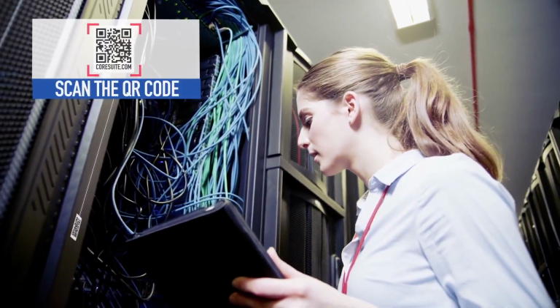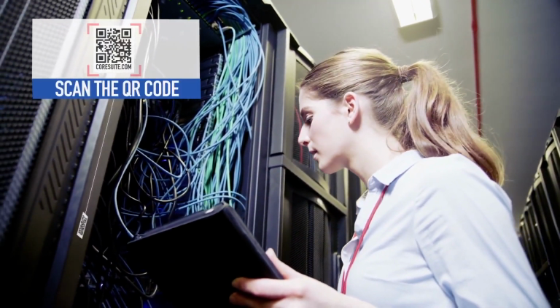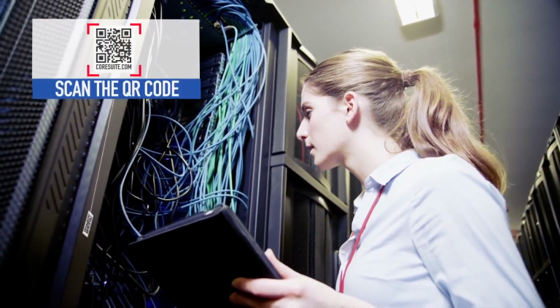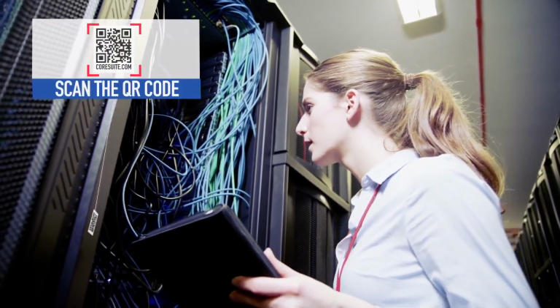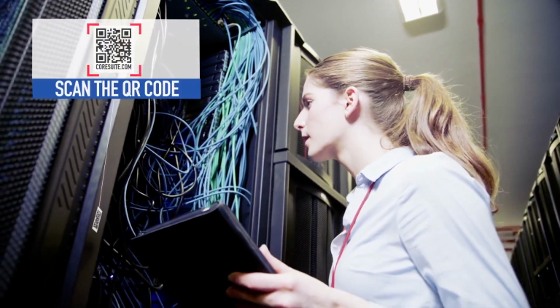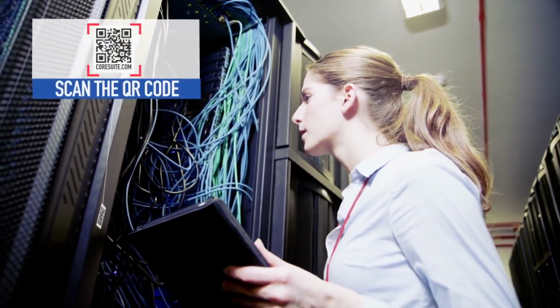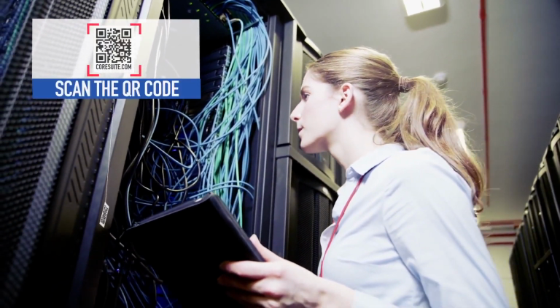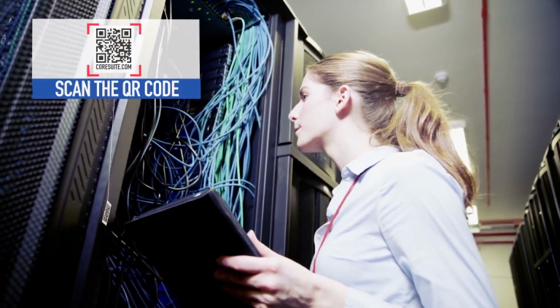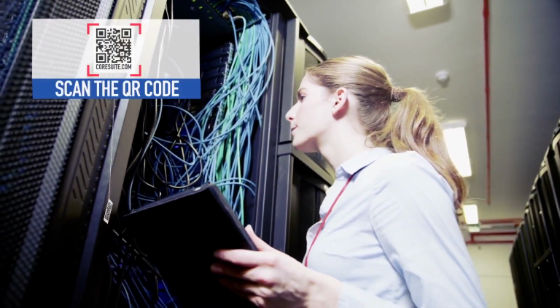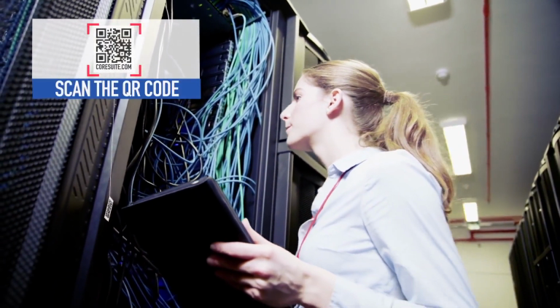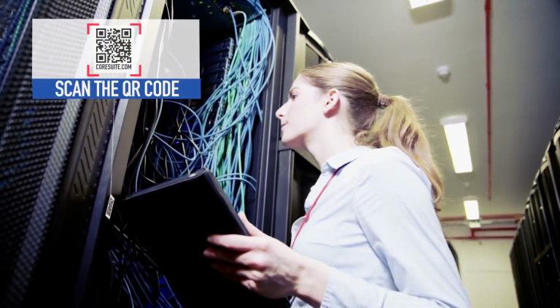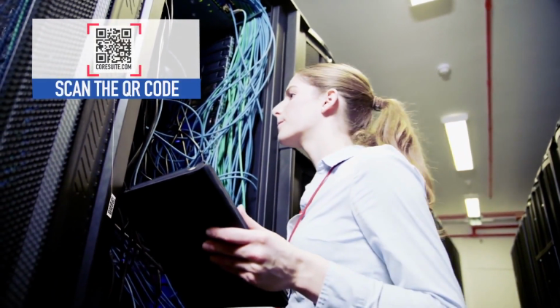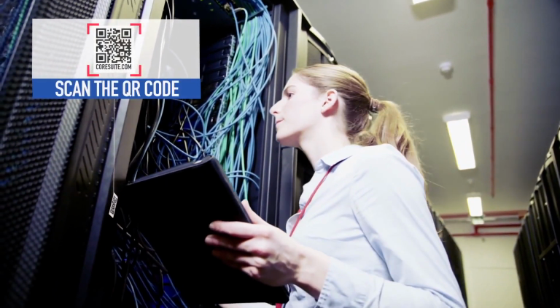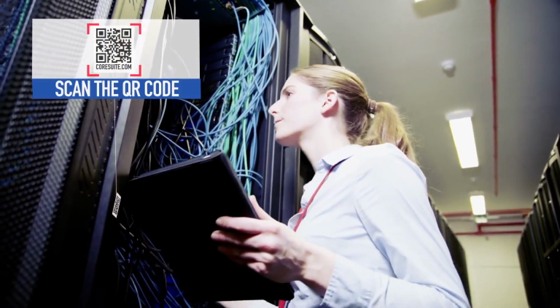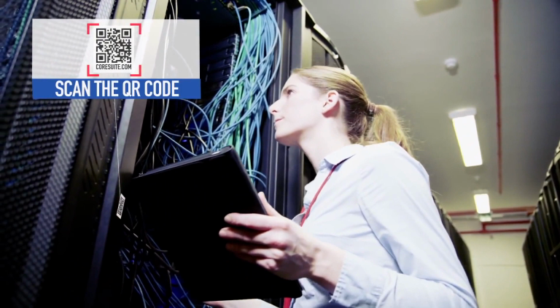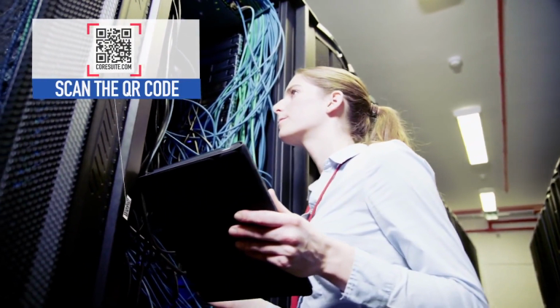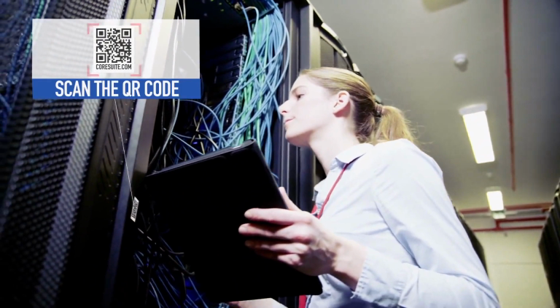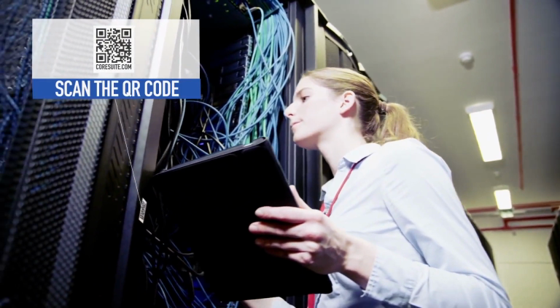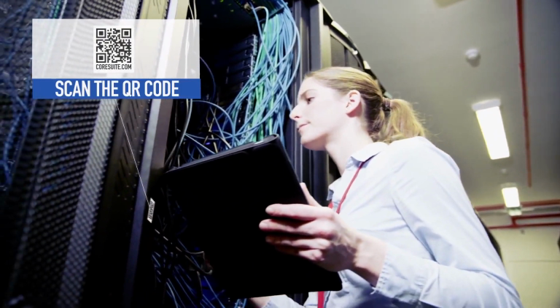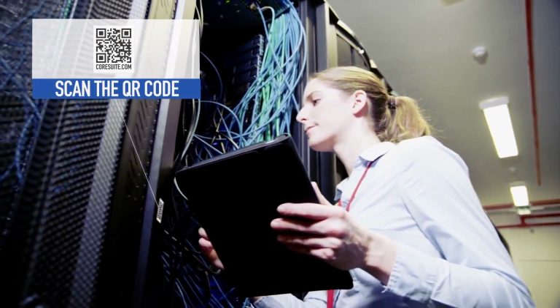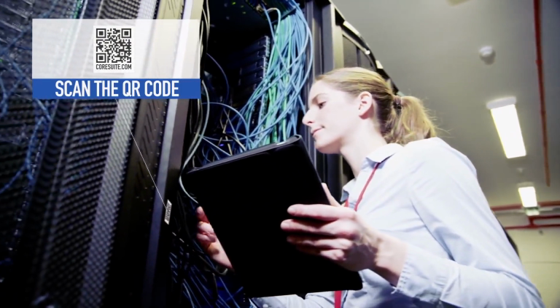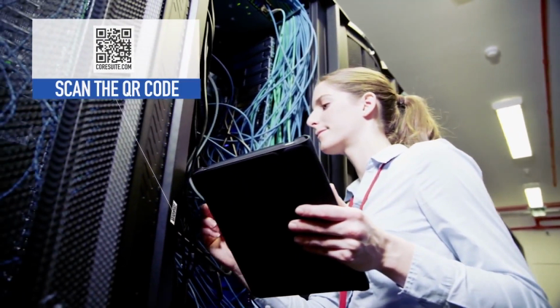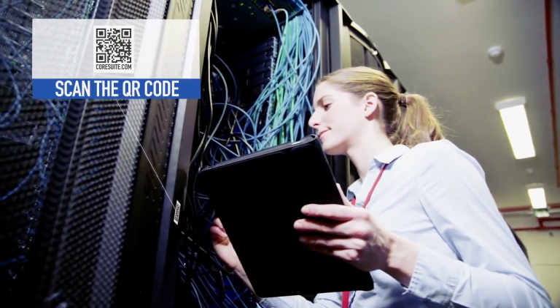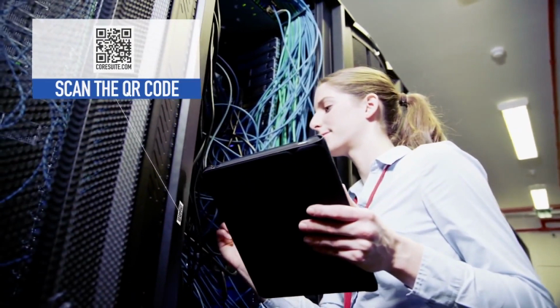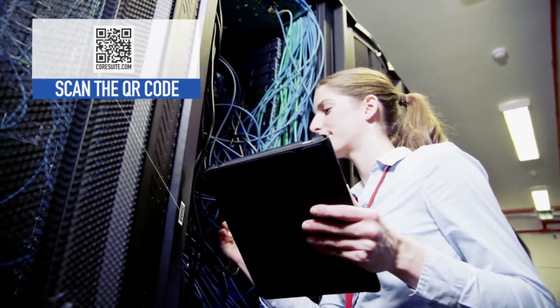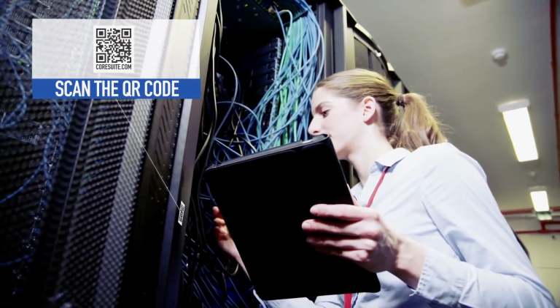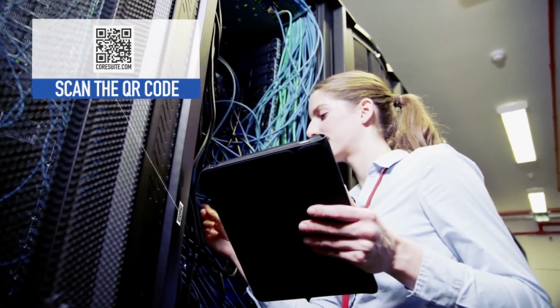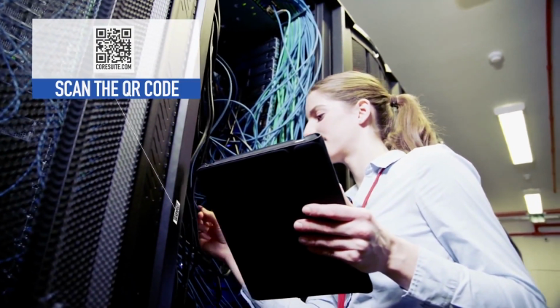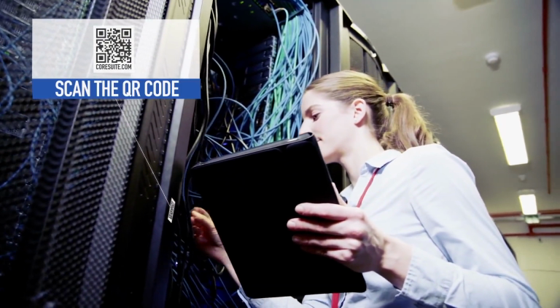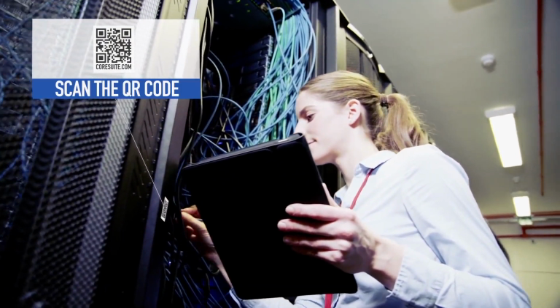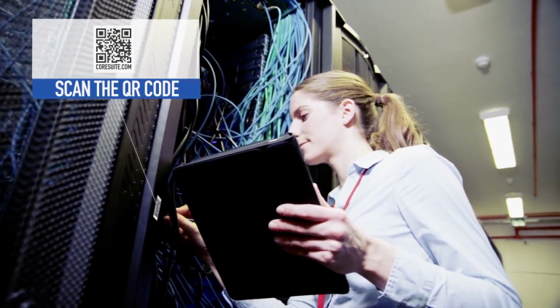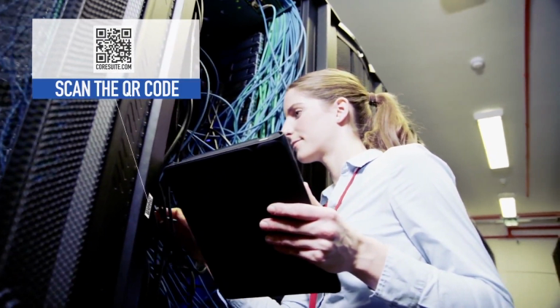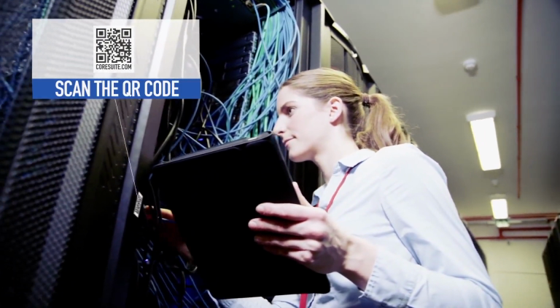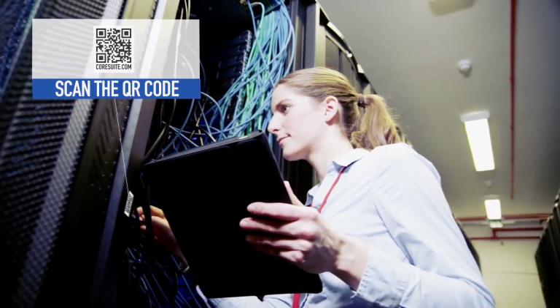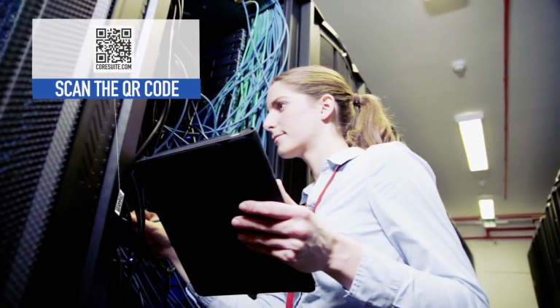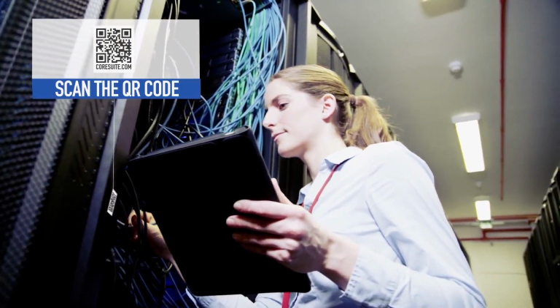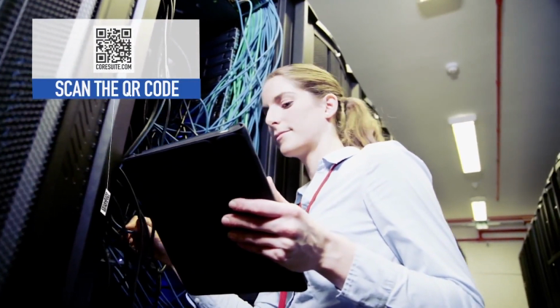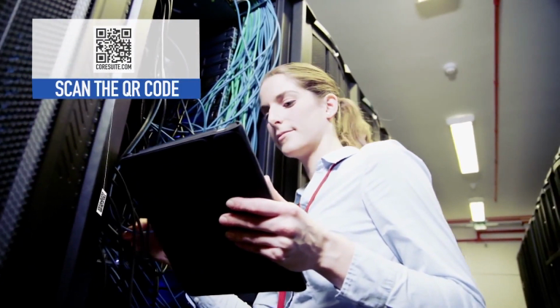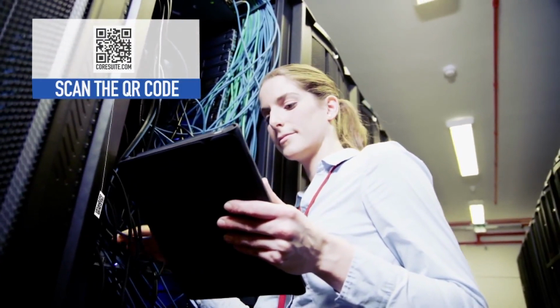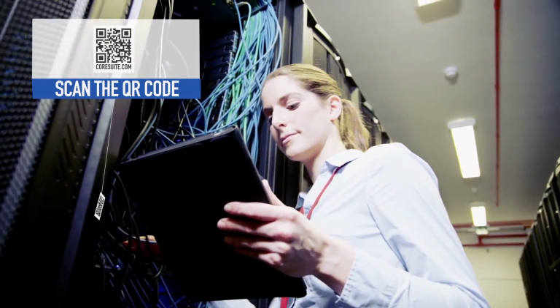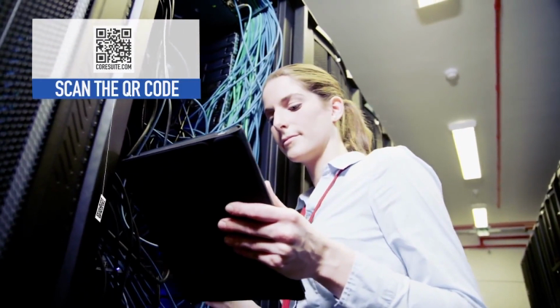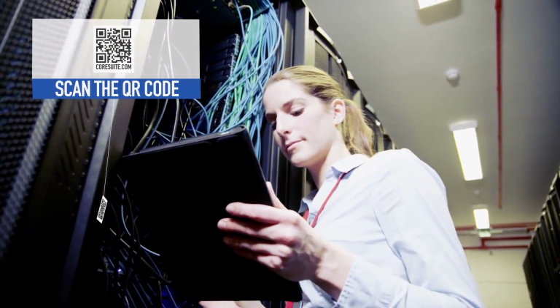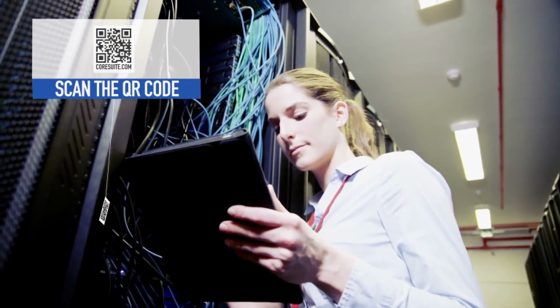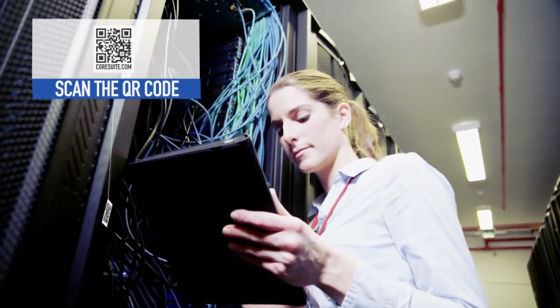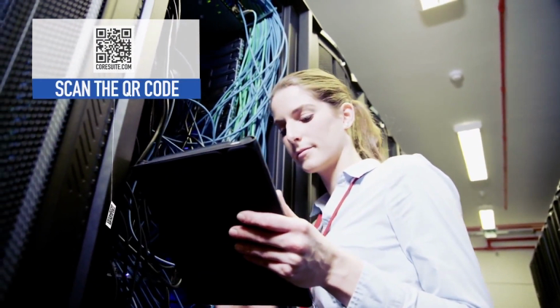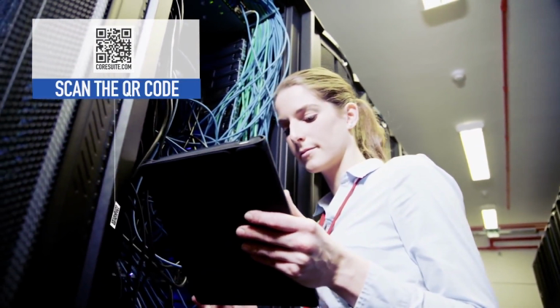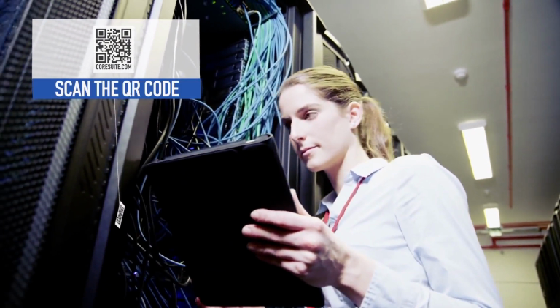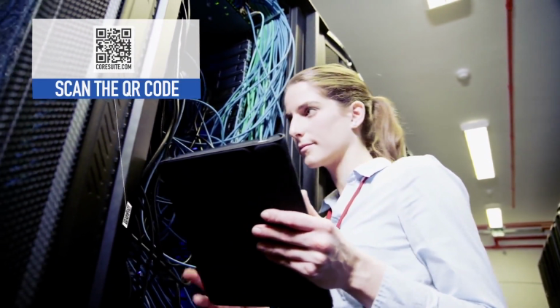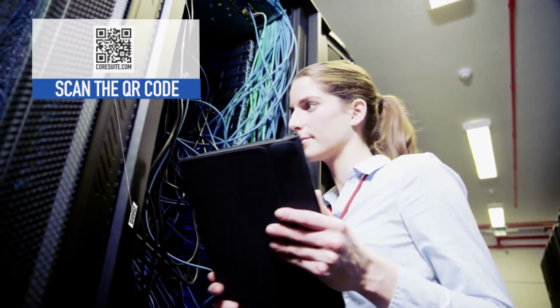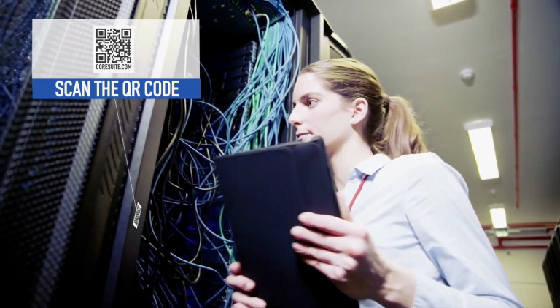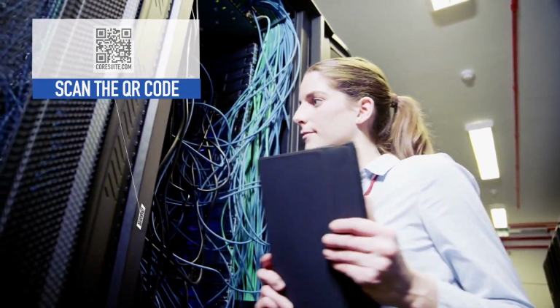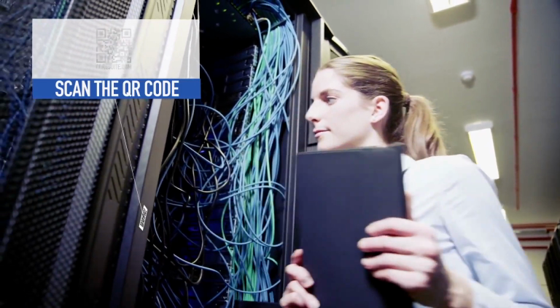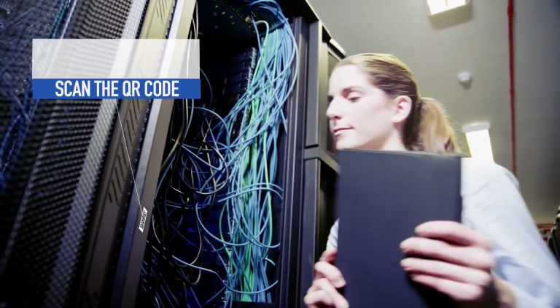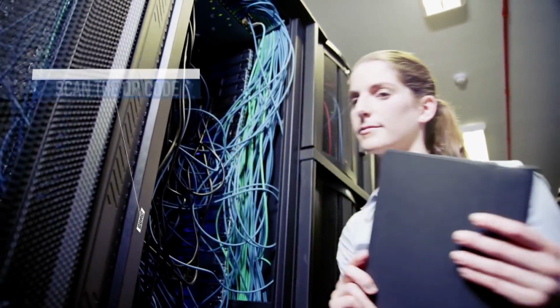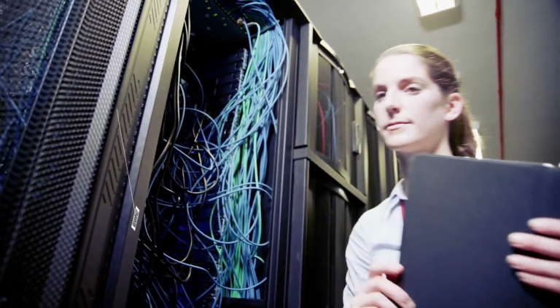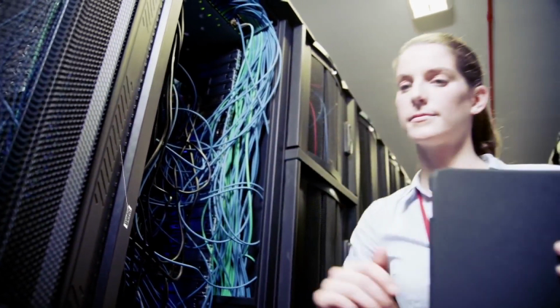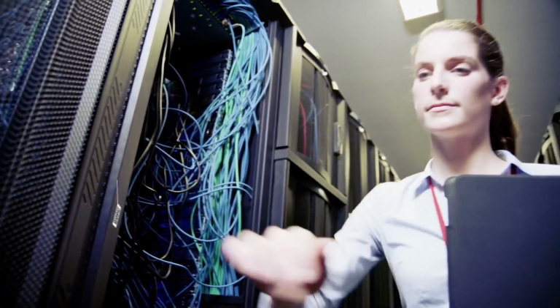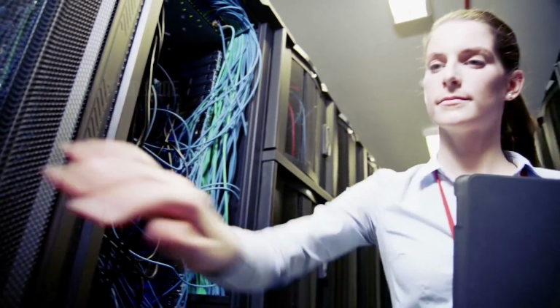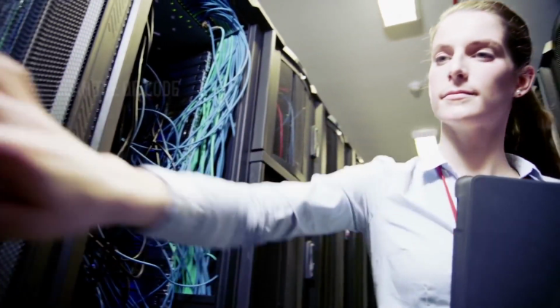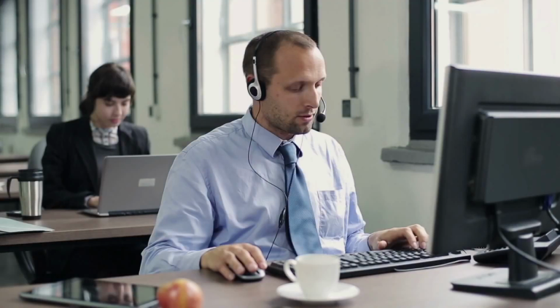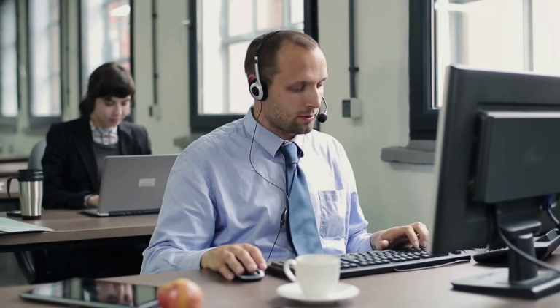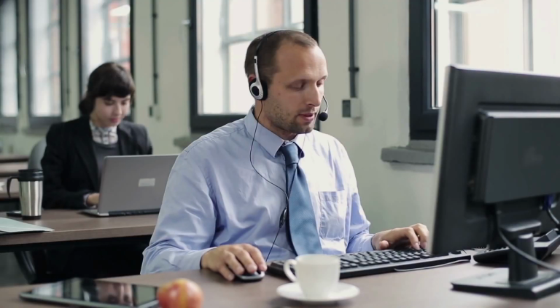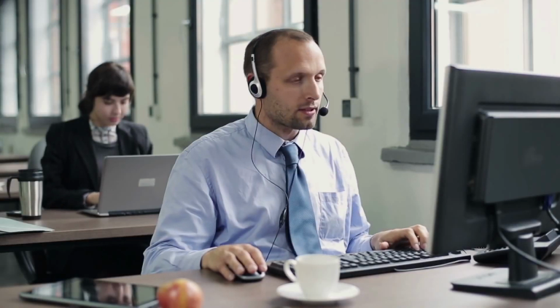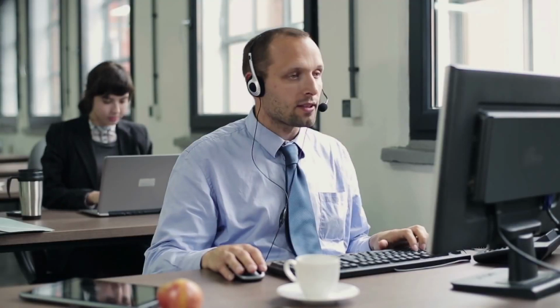Simply scan the QR code and you will be contacted by a service agent who will help you get your machine to run properly again.